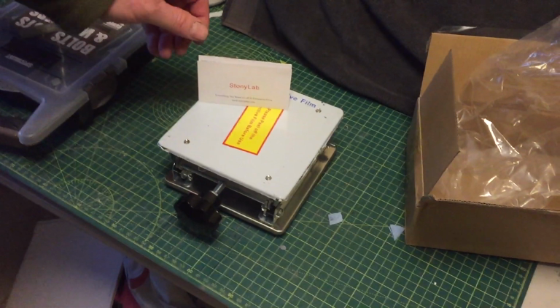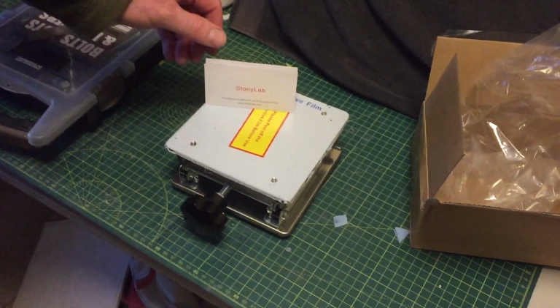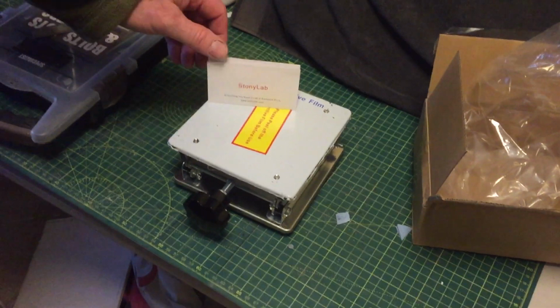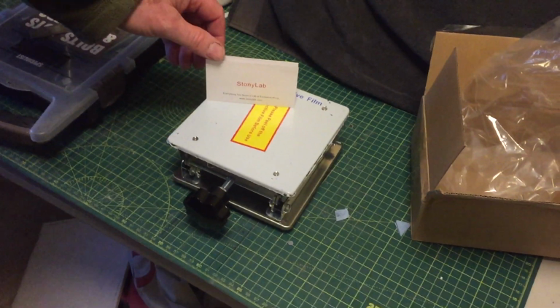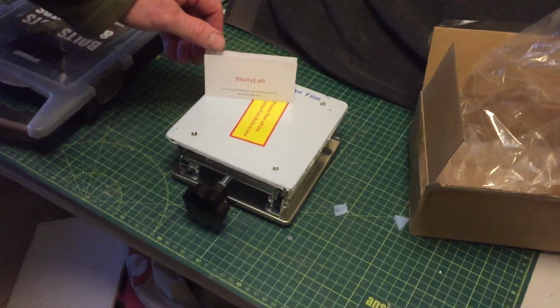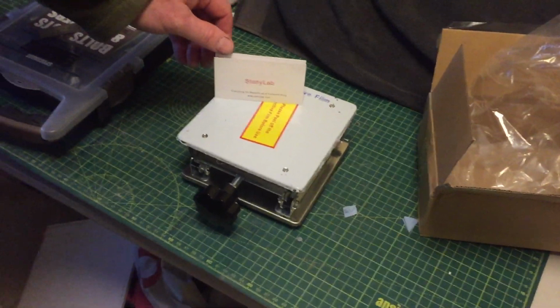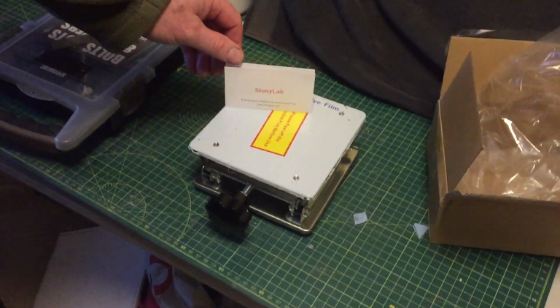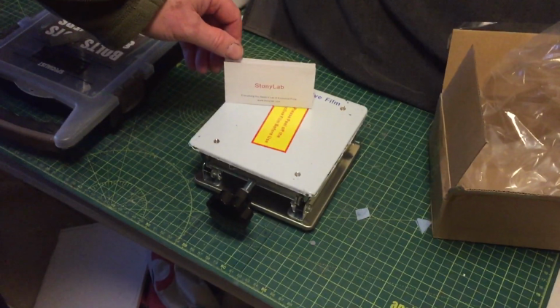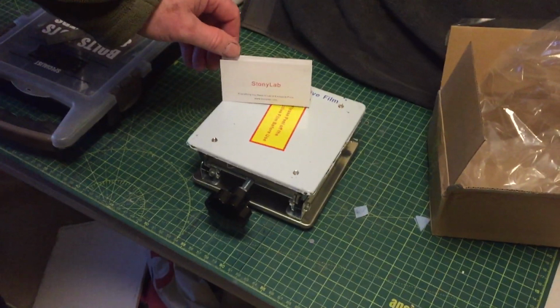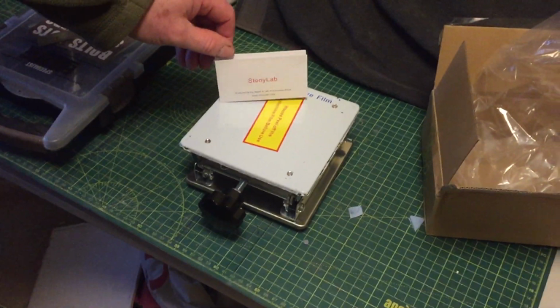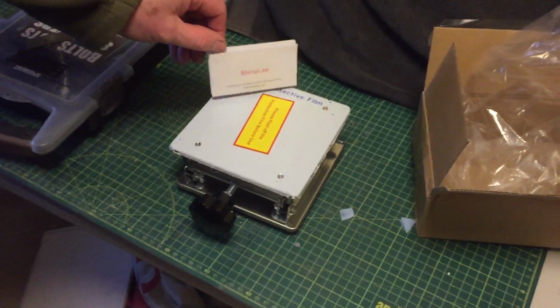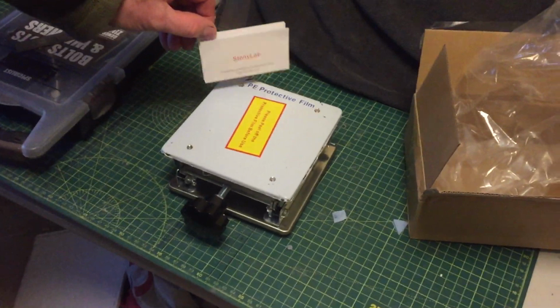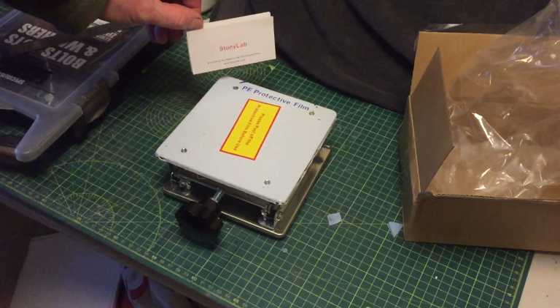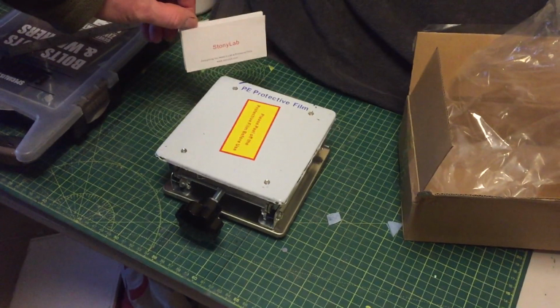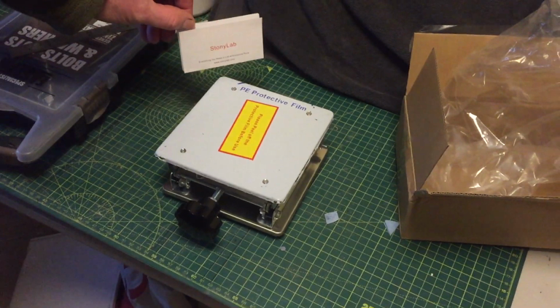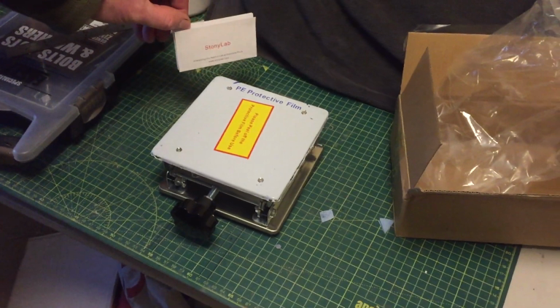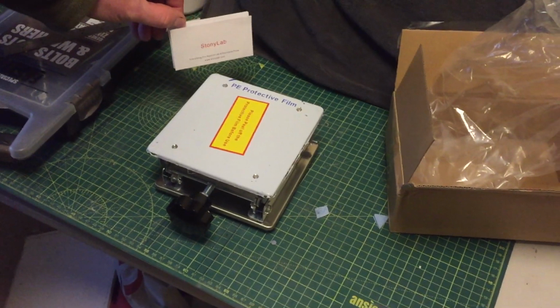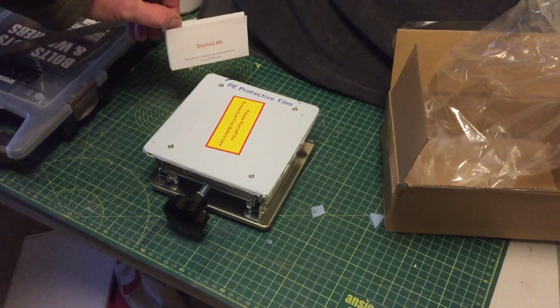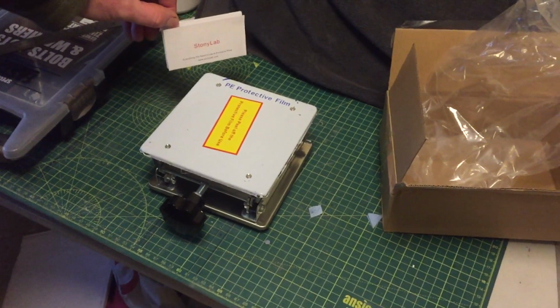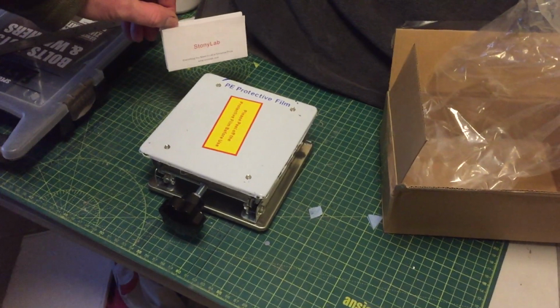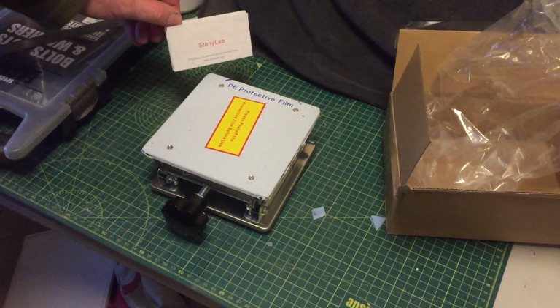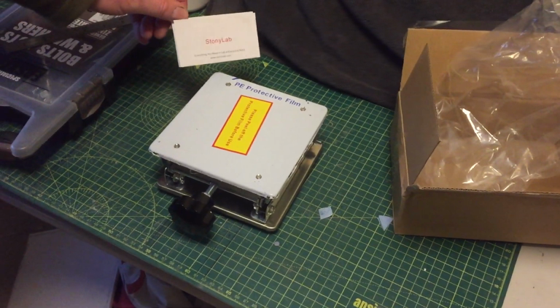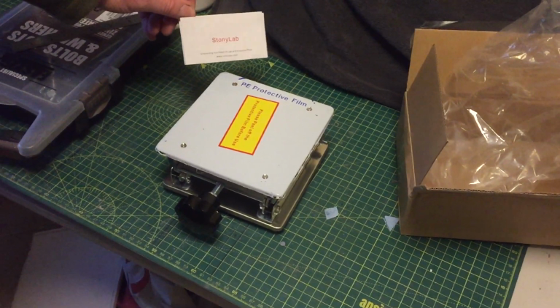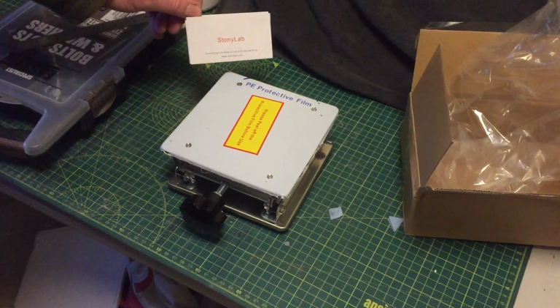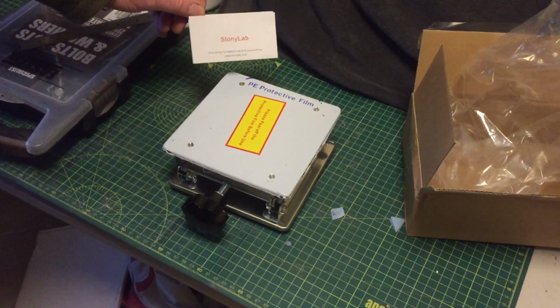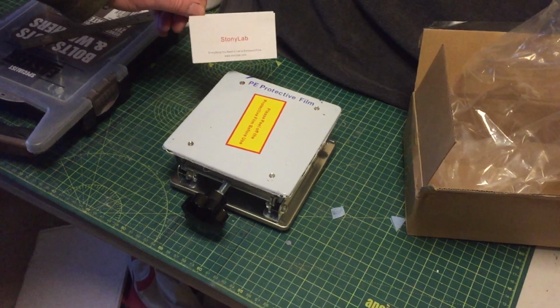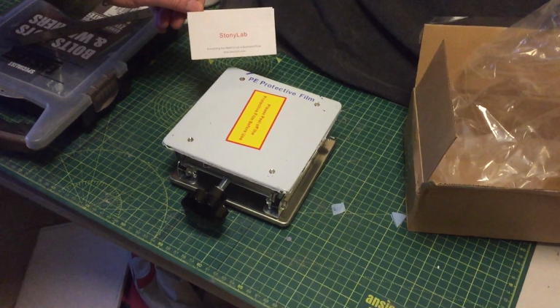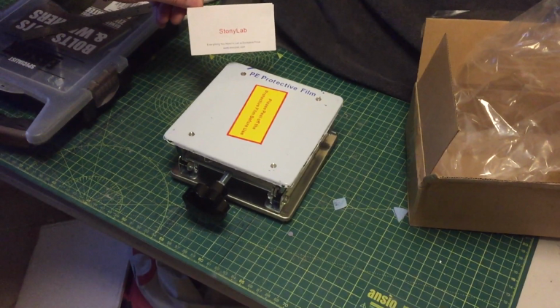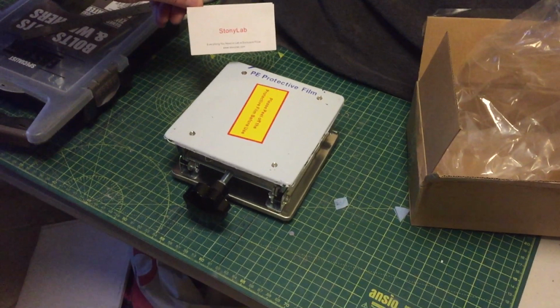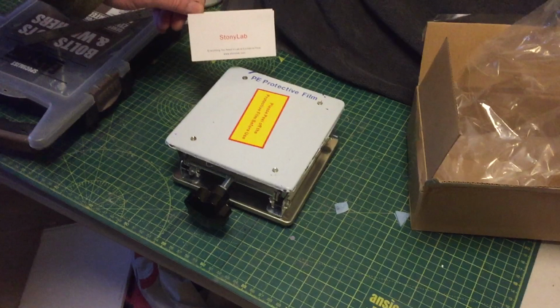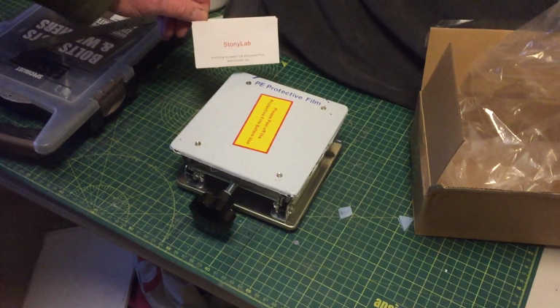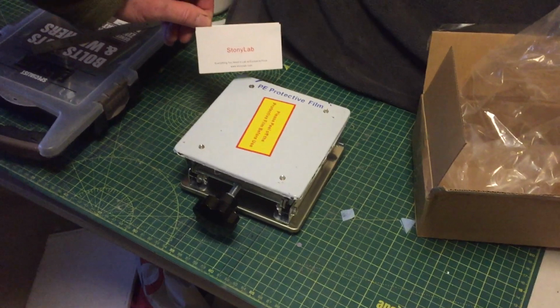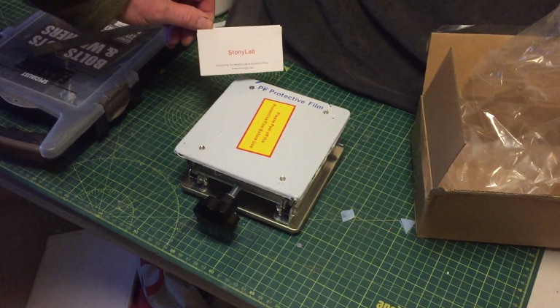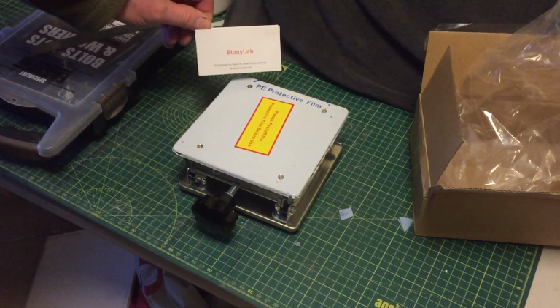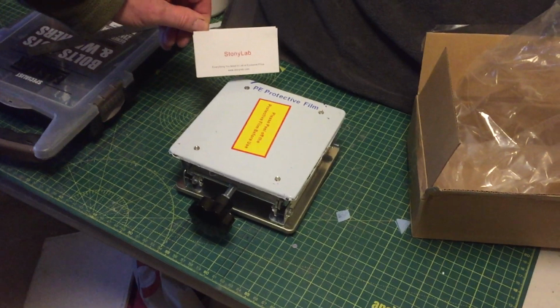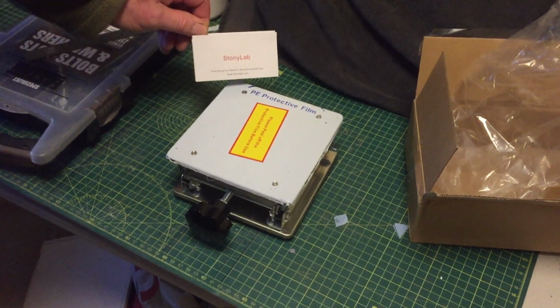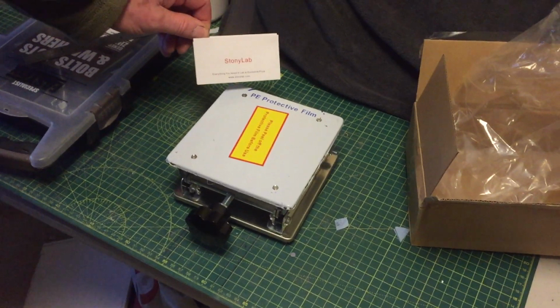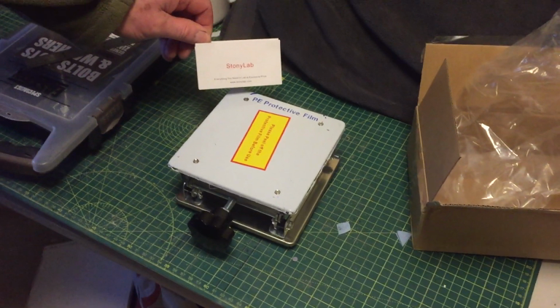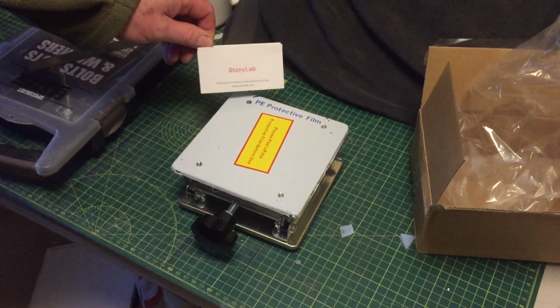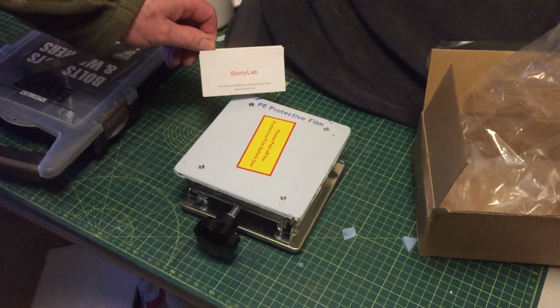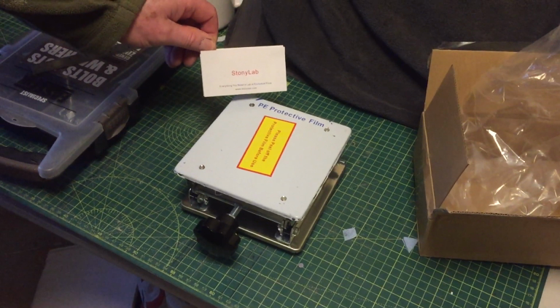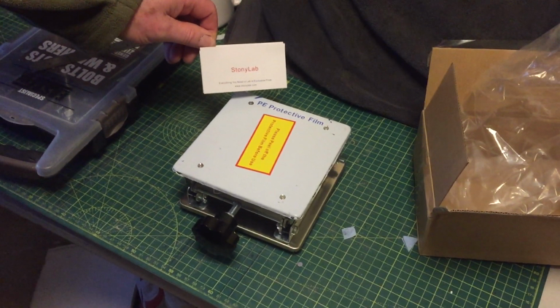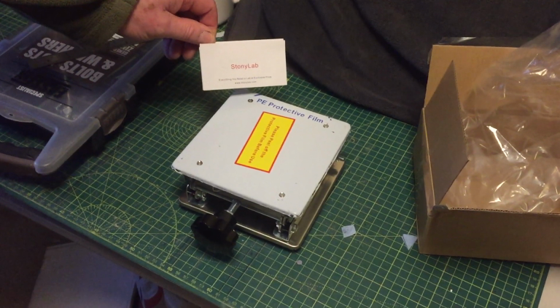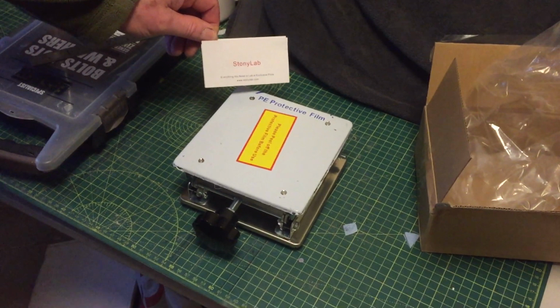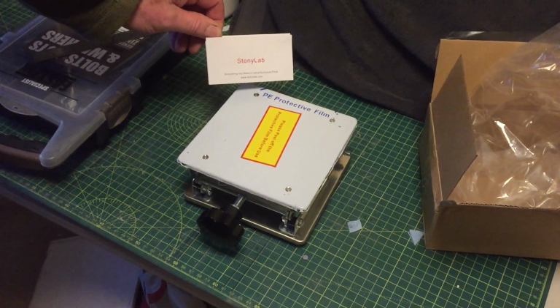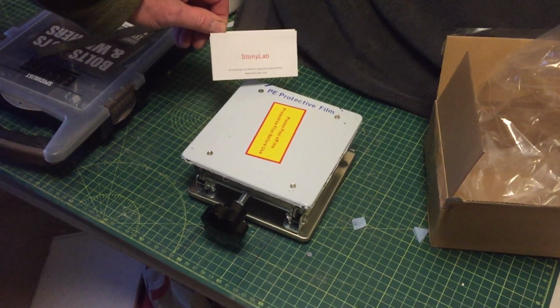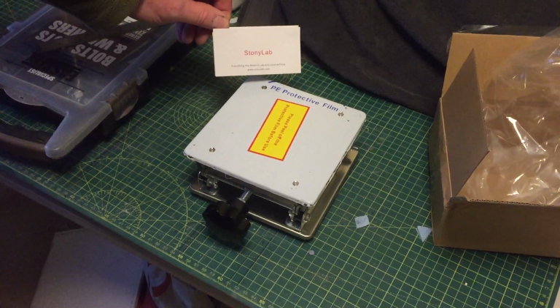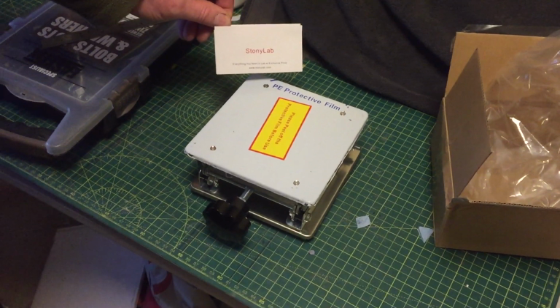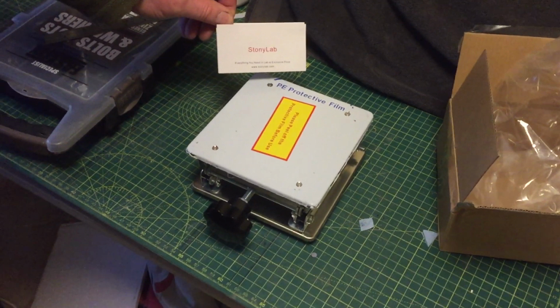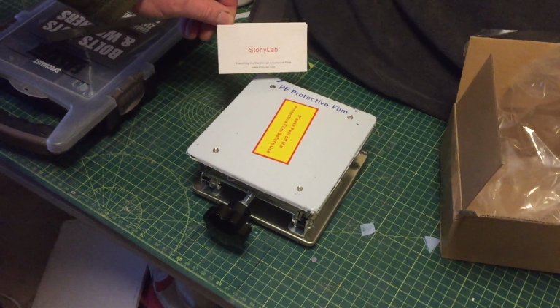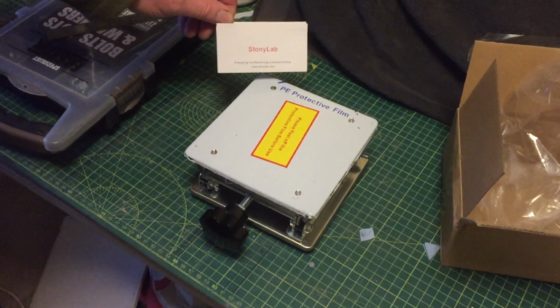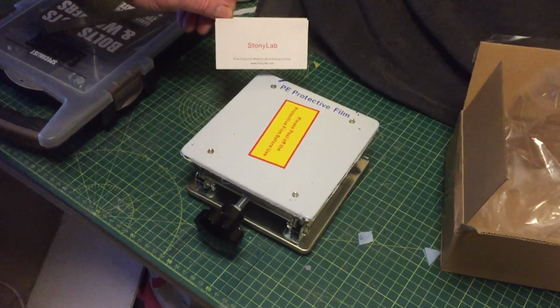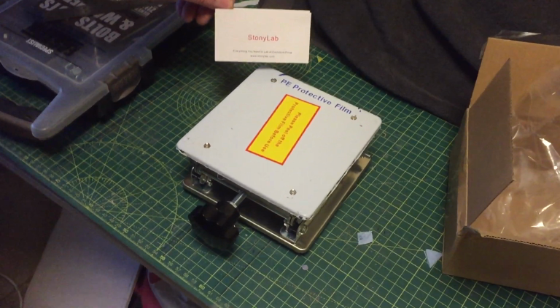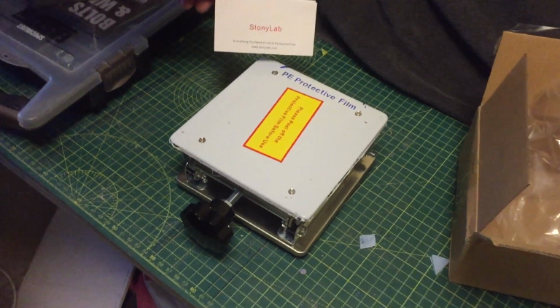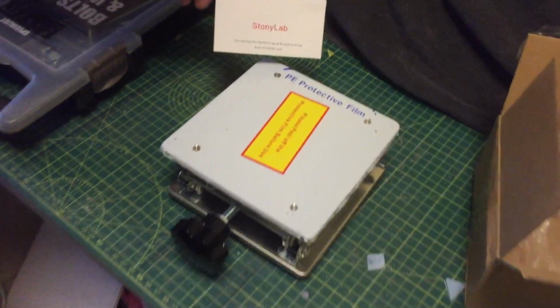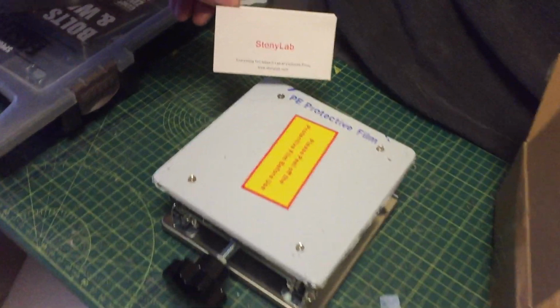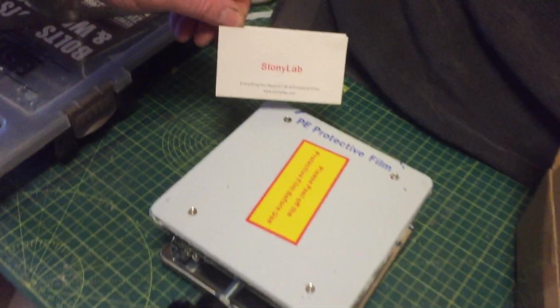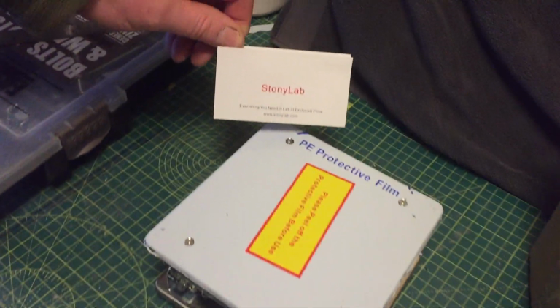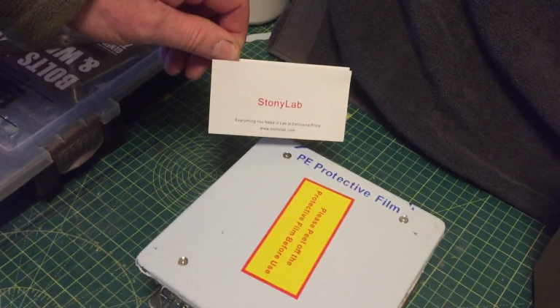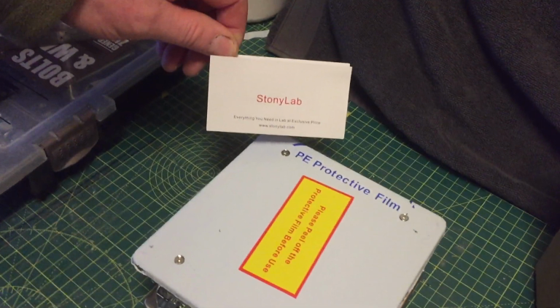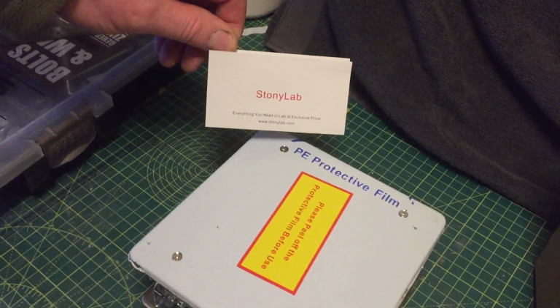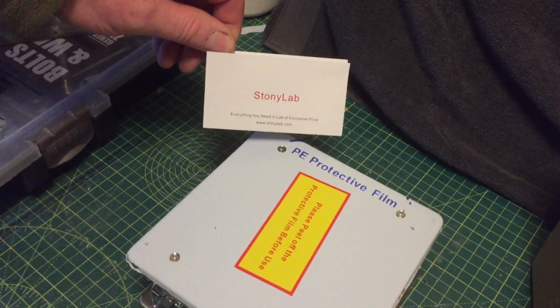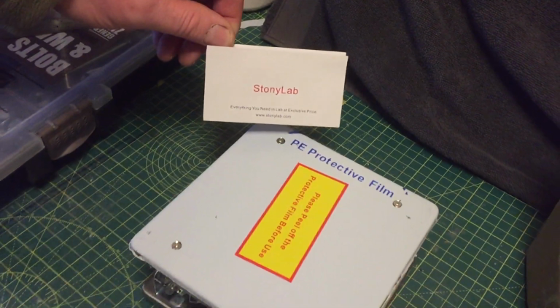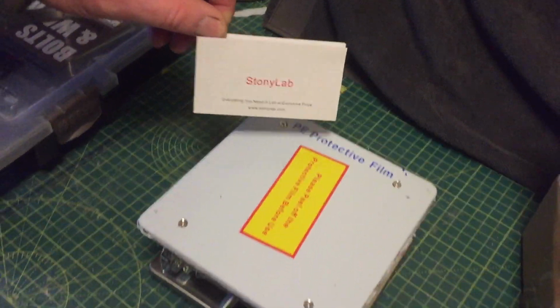Hello and welcome to another one of our product review videos. Today we'll be looking at a laboratory scissor jack made by a company called StonyLab.